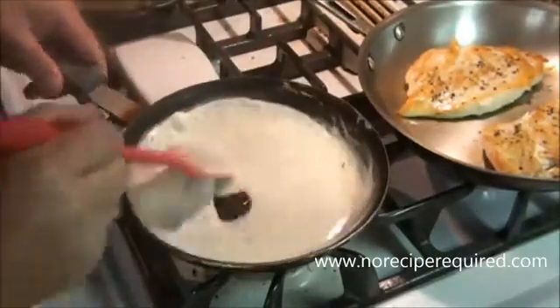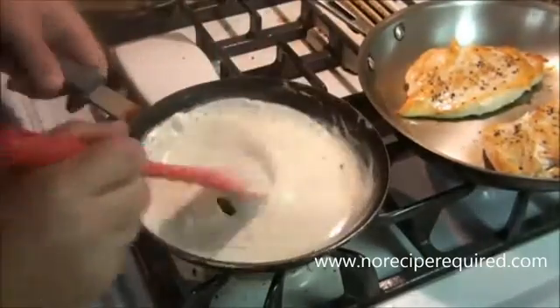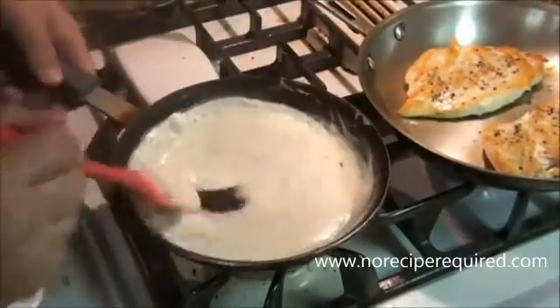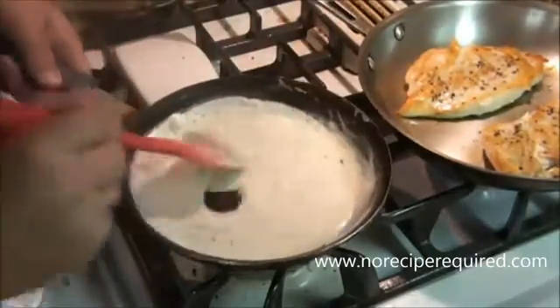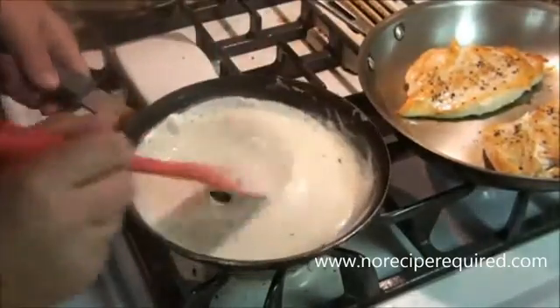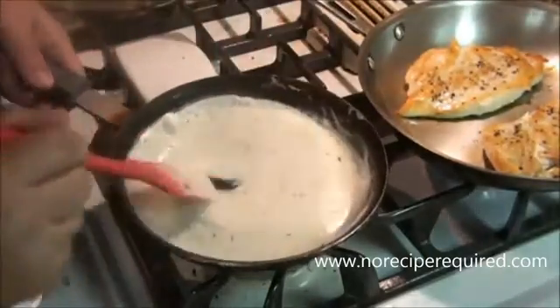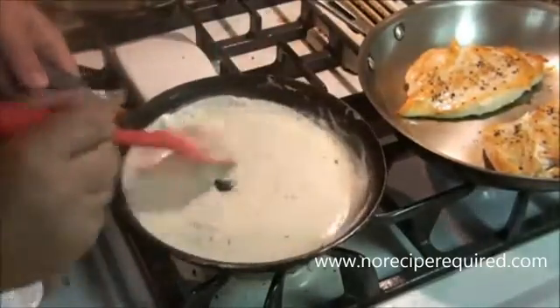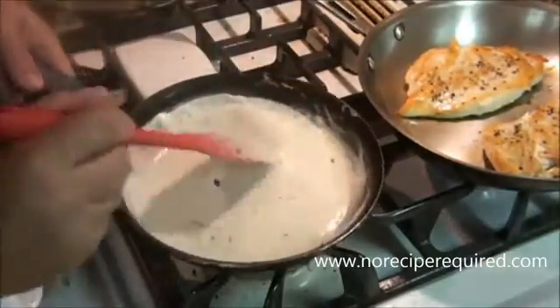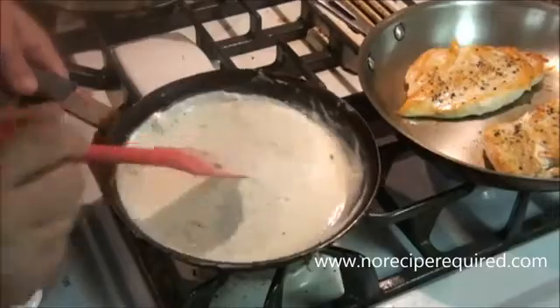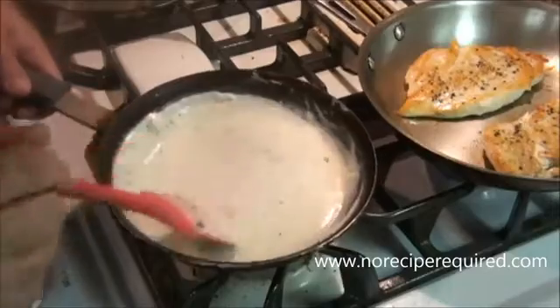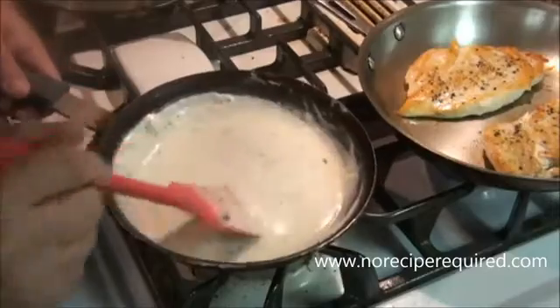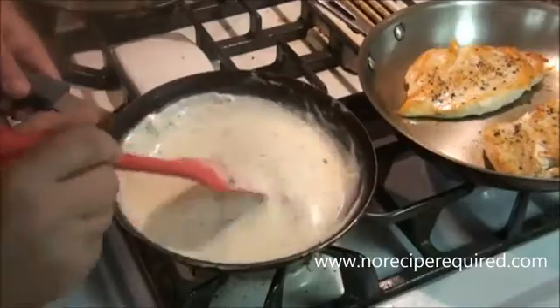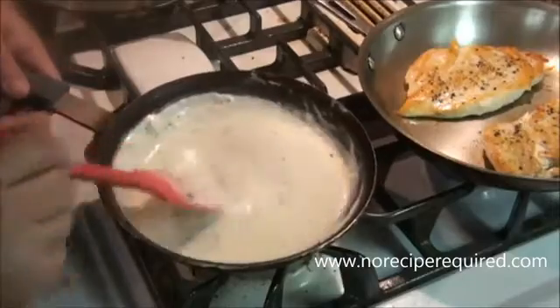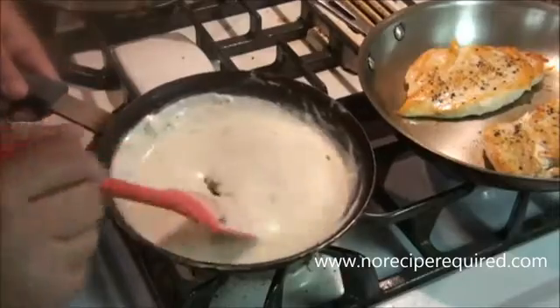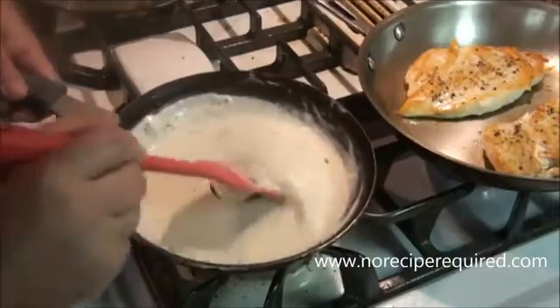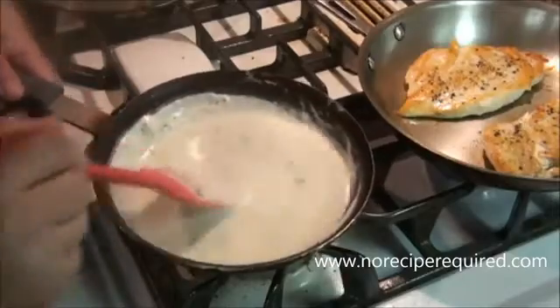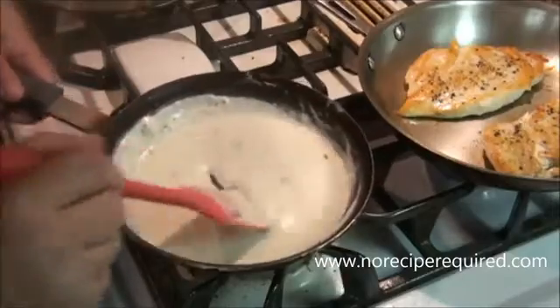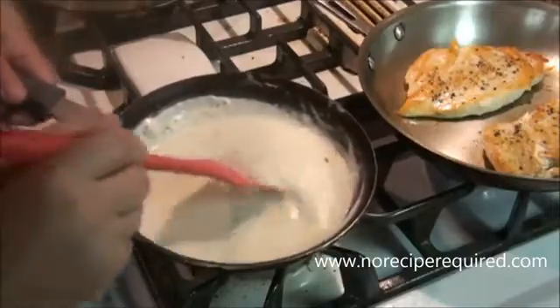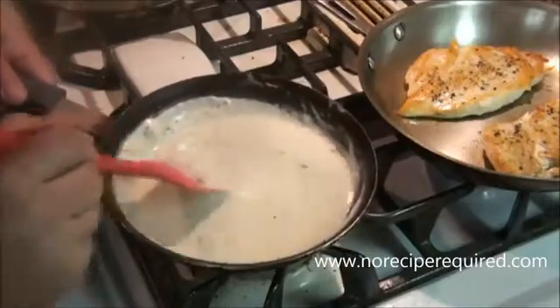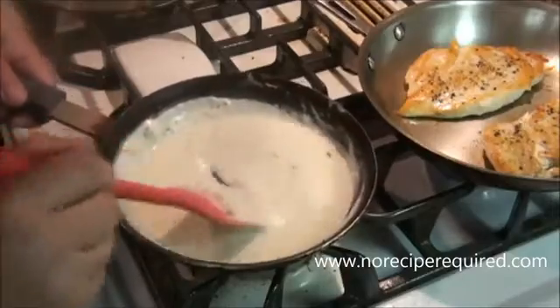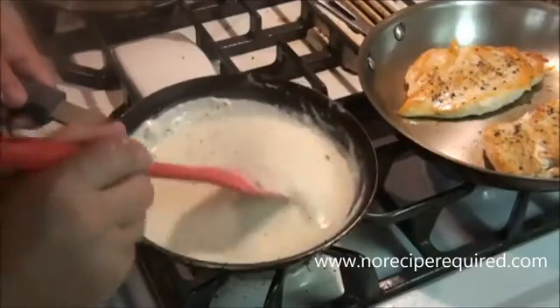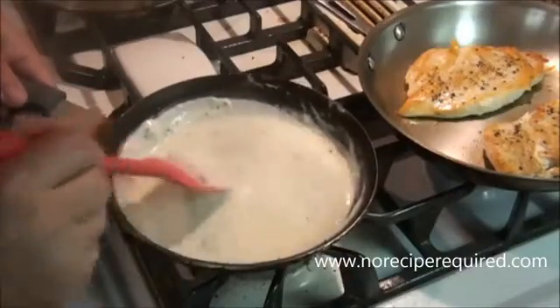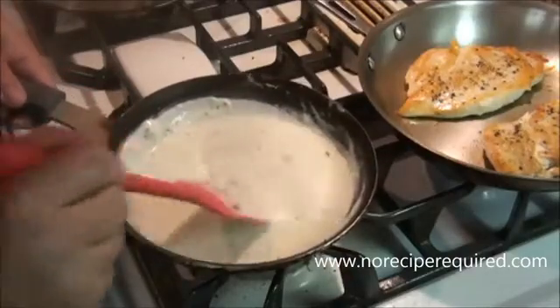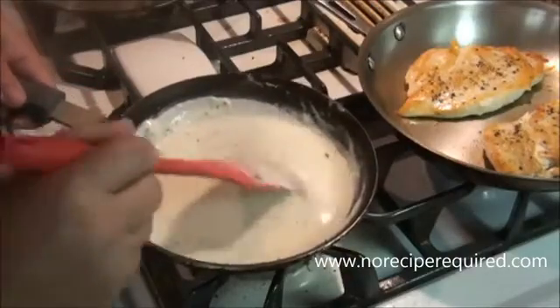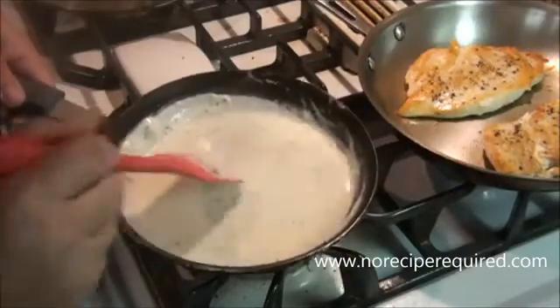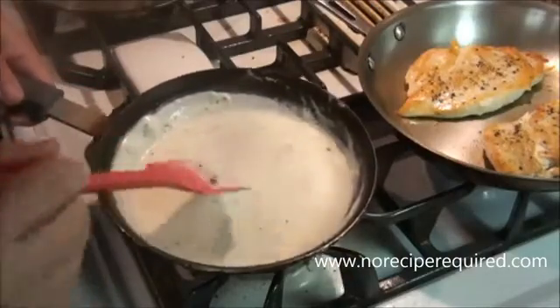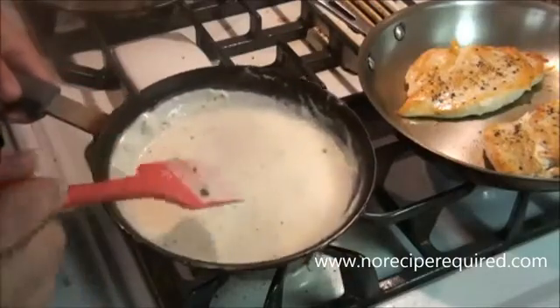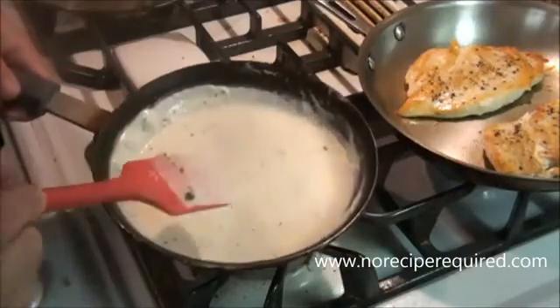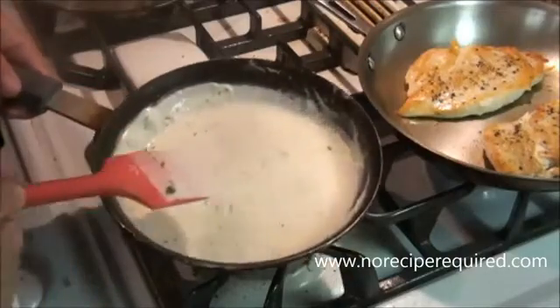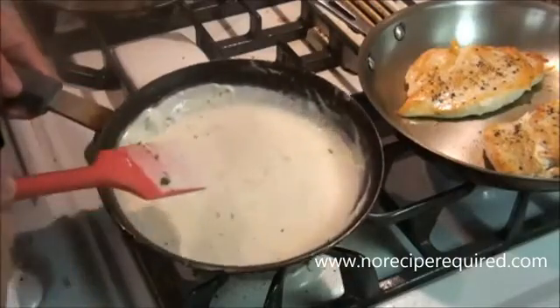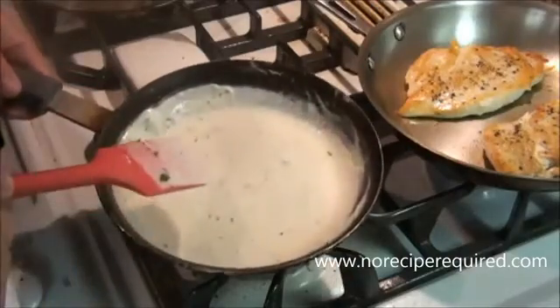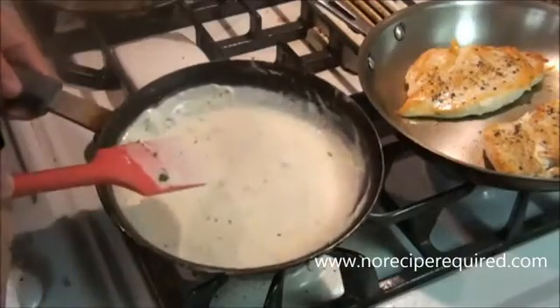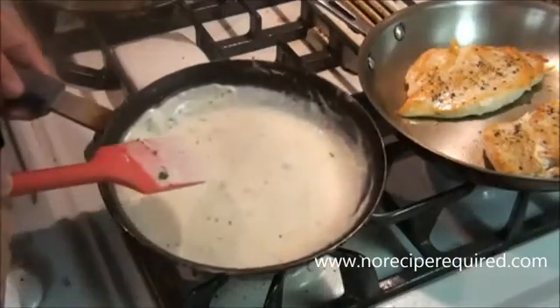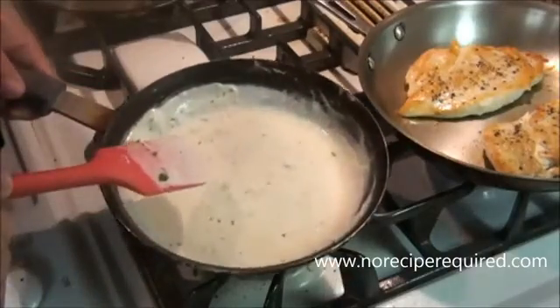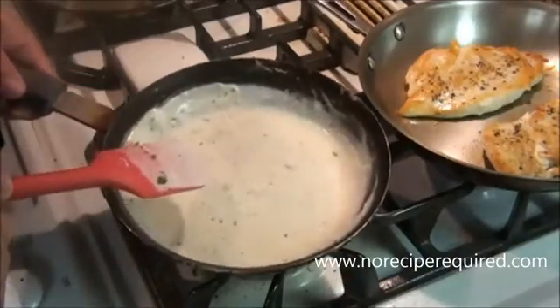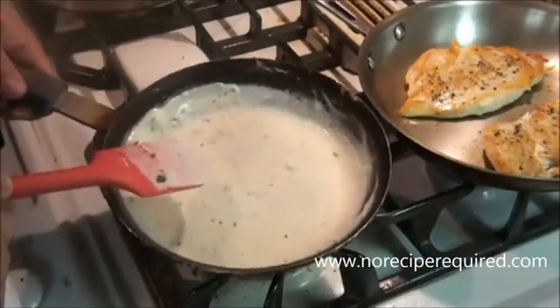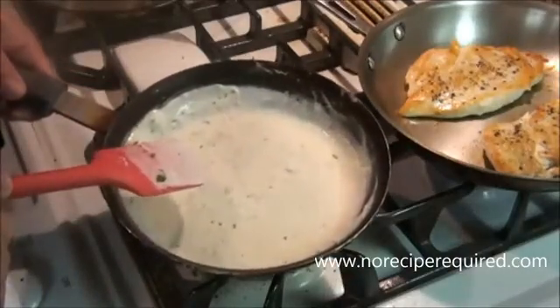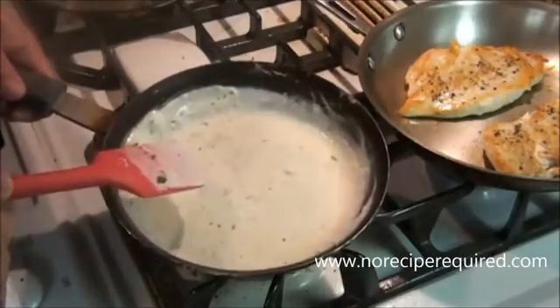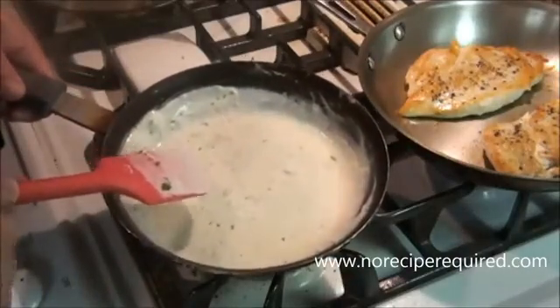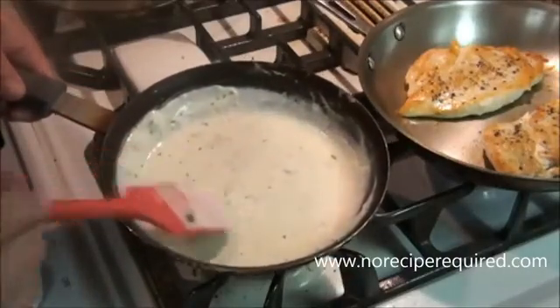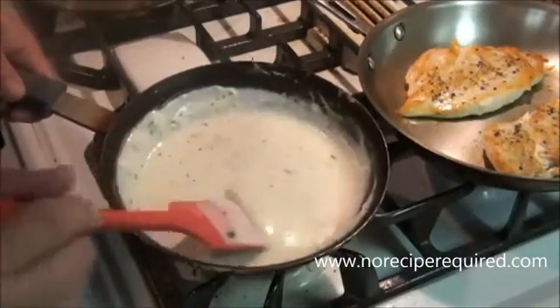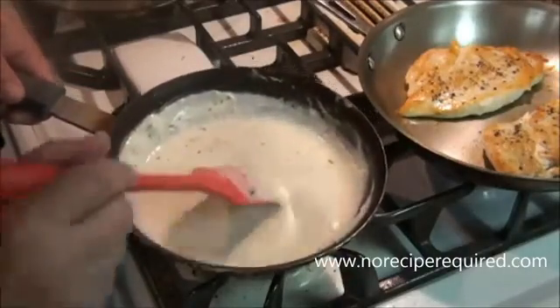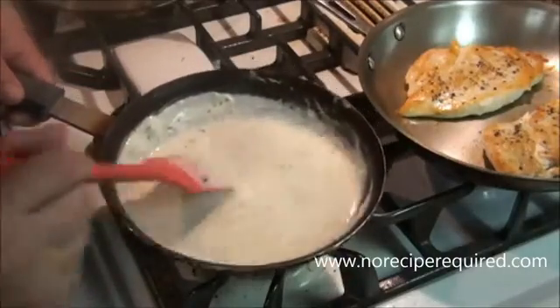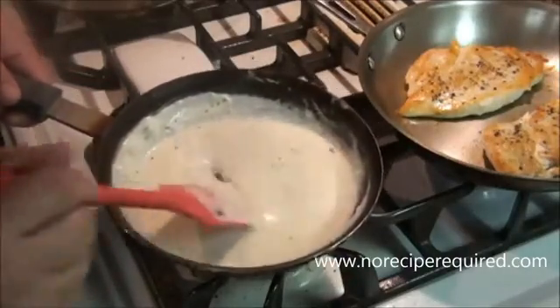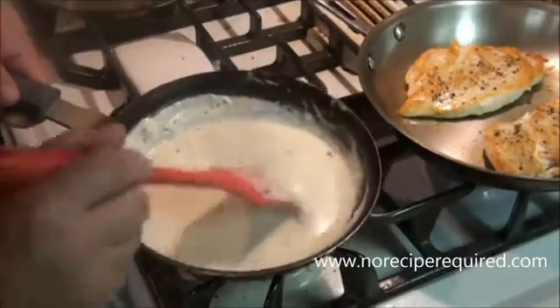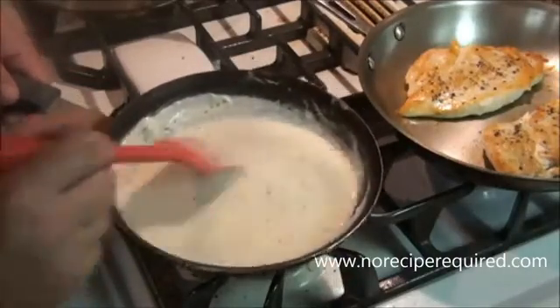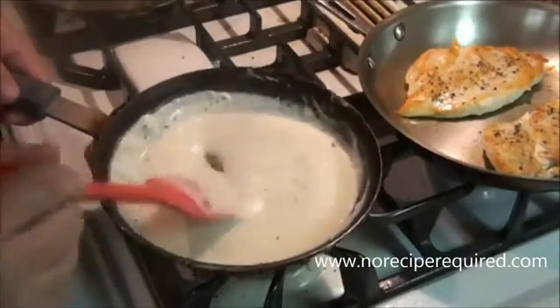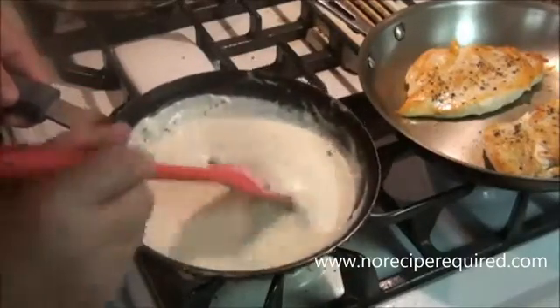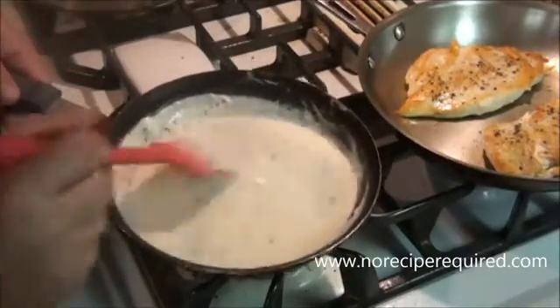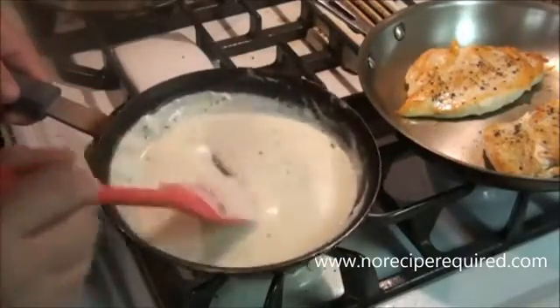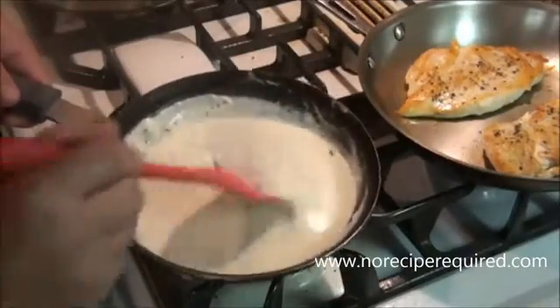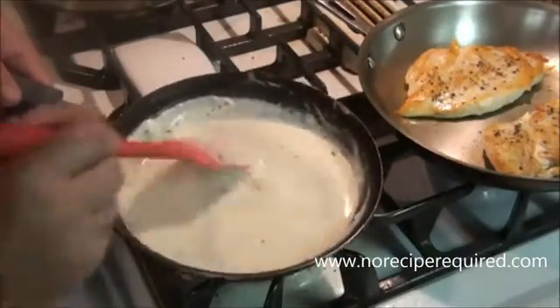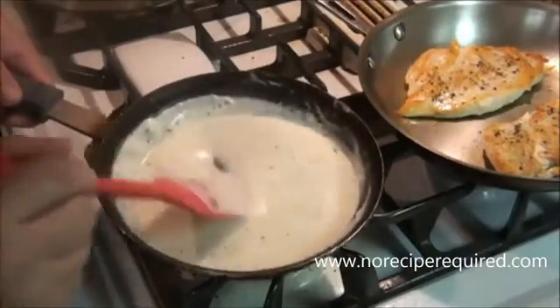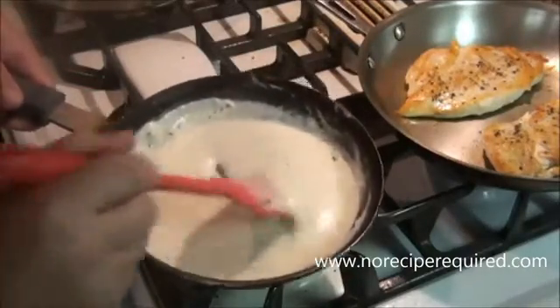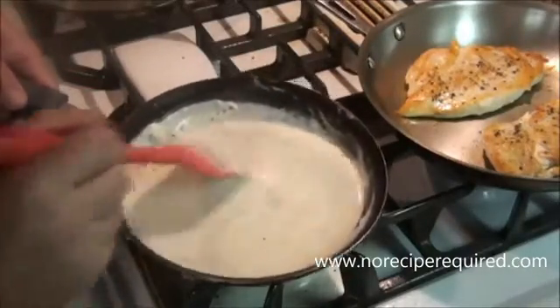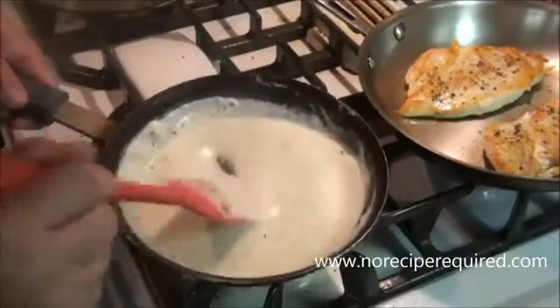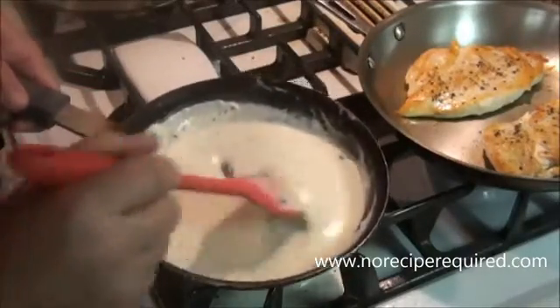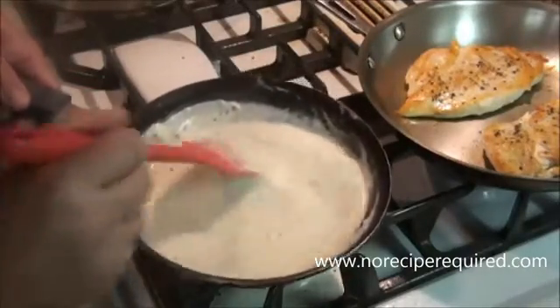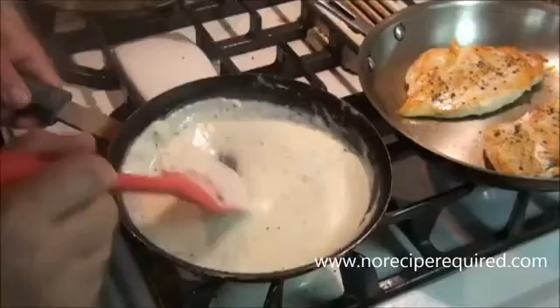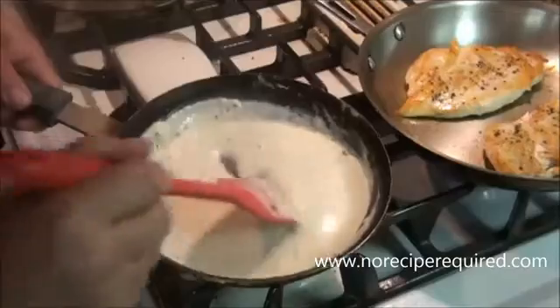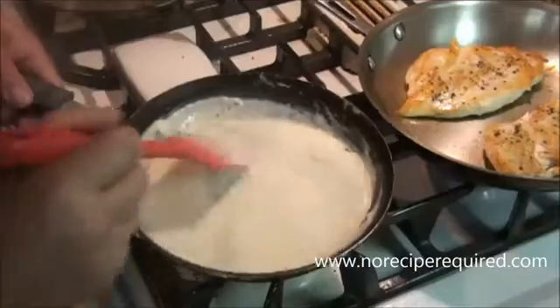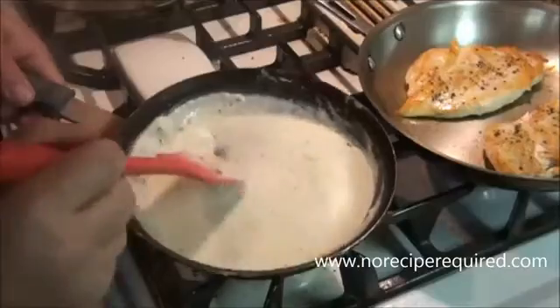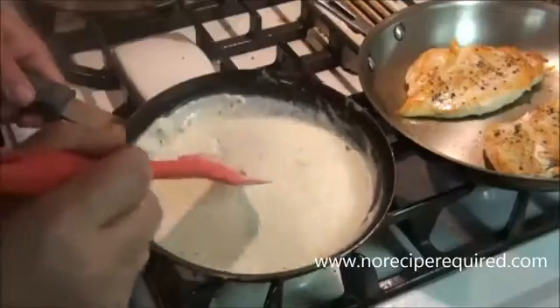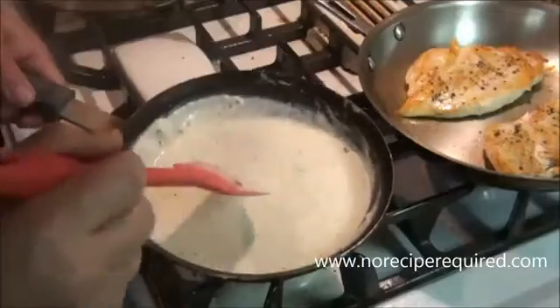So that is how I make a simple and delicious Alfredo sauce. I'll see you next time on No Recipe Required.